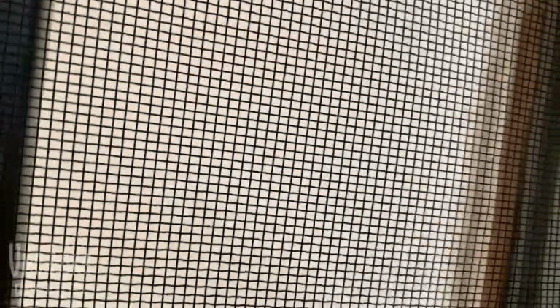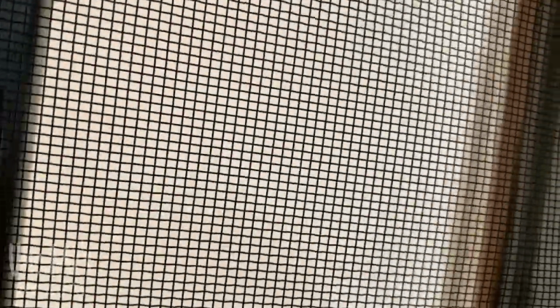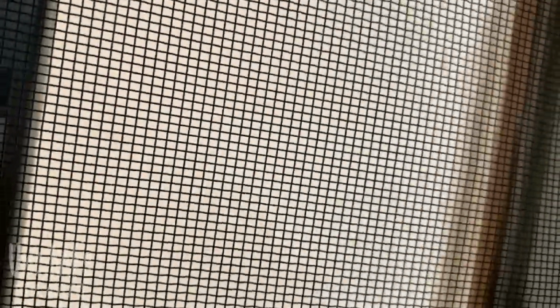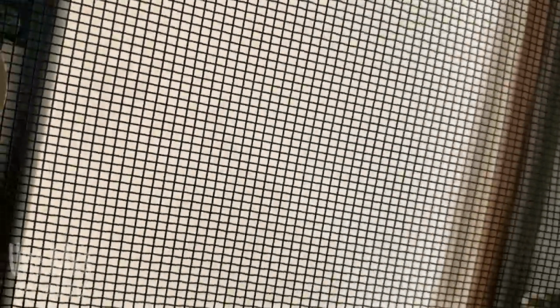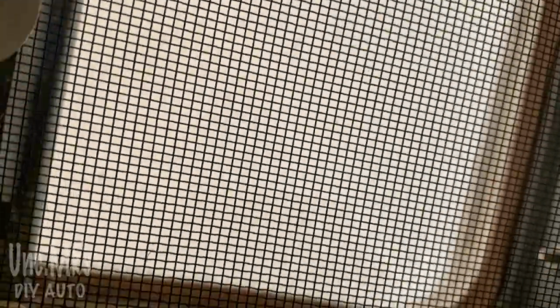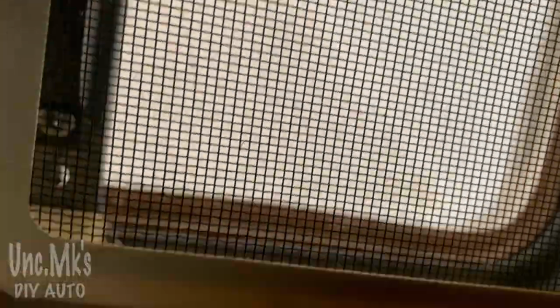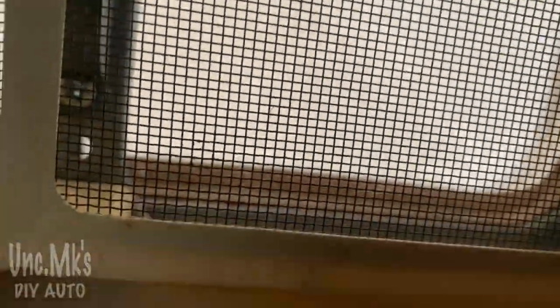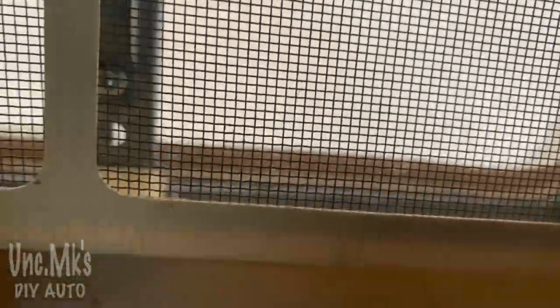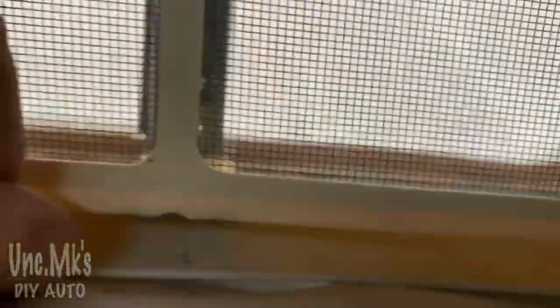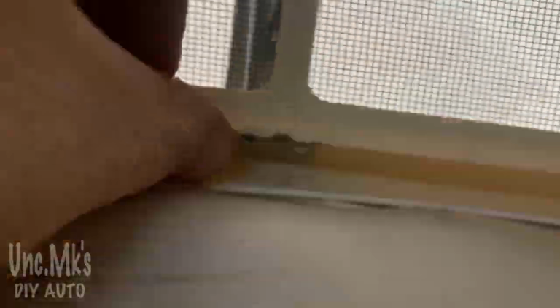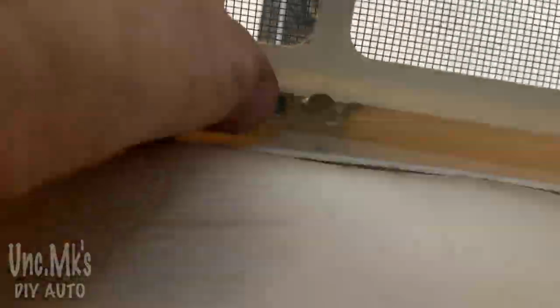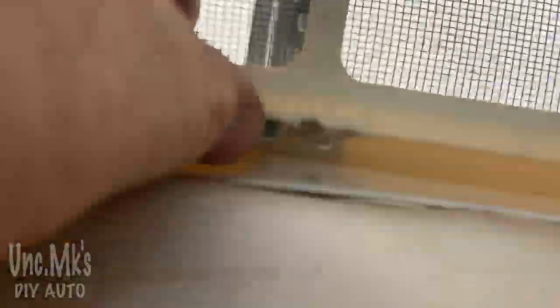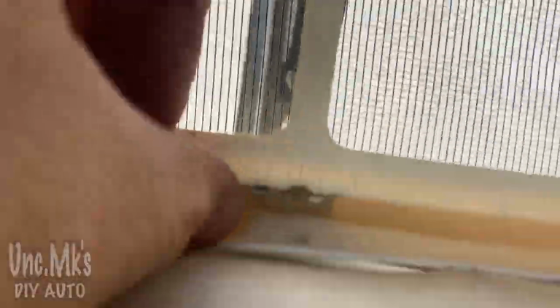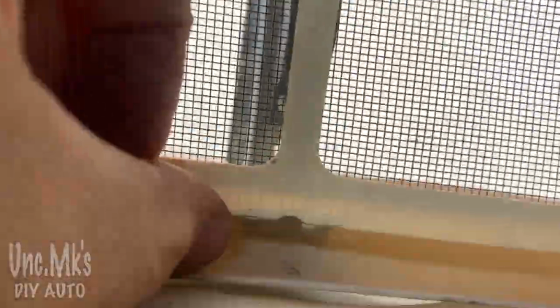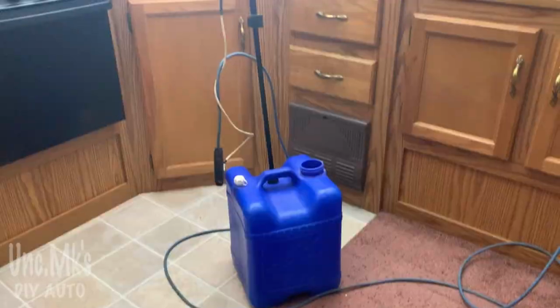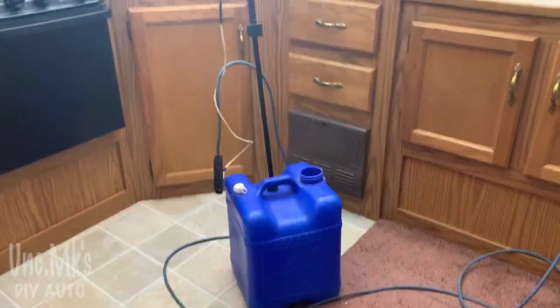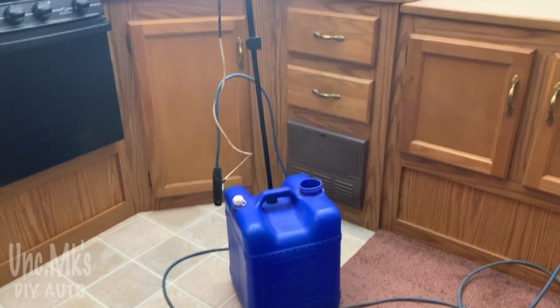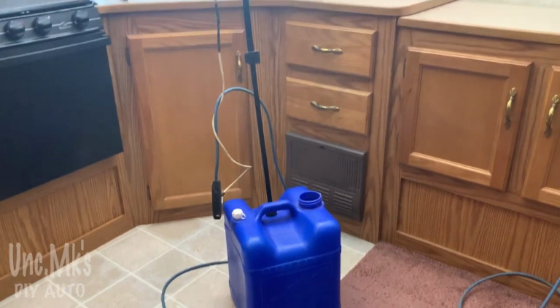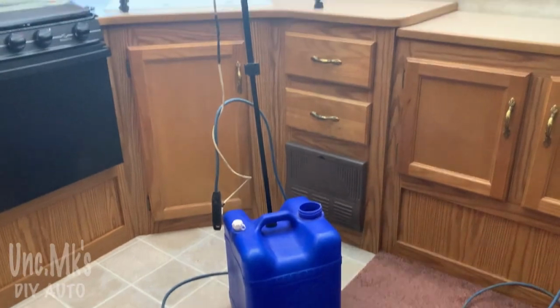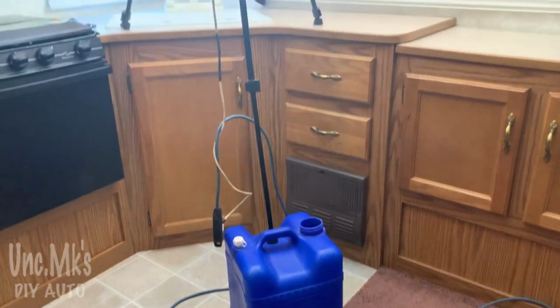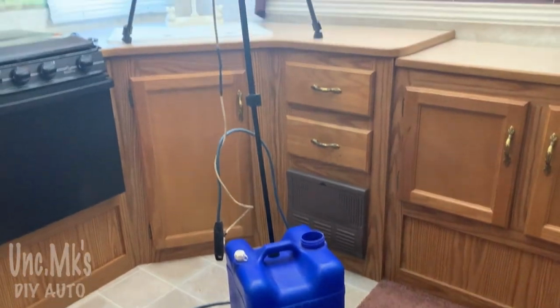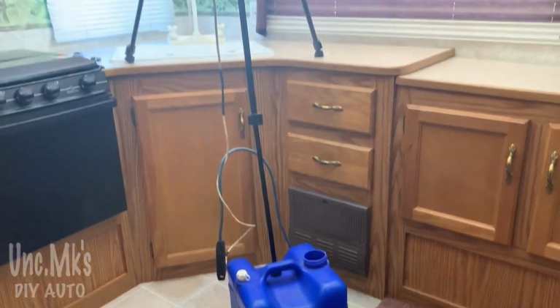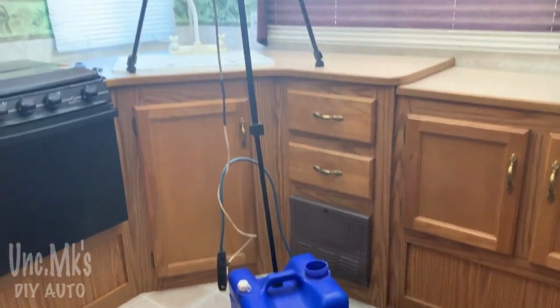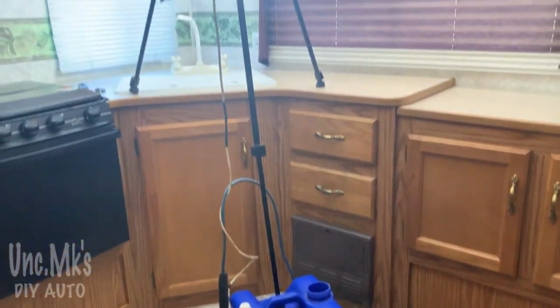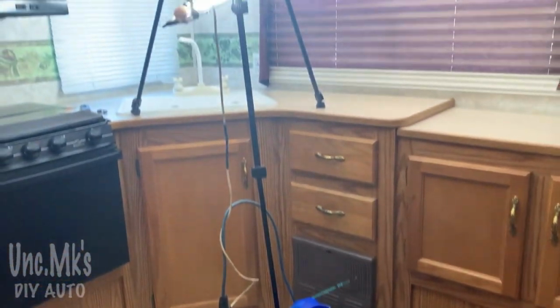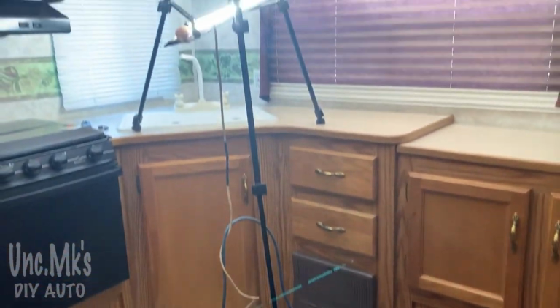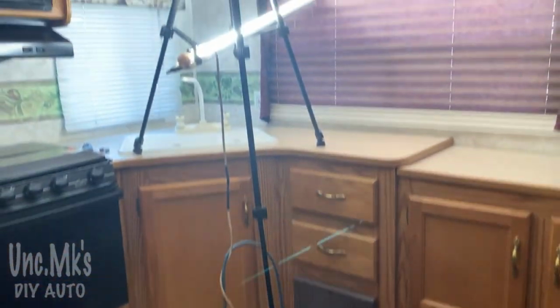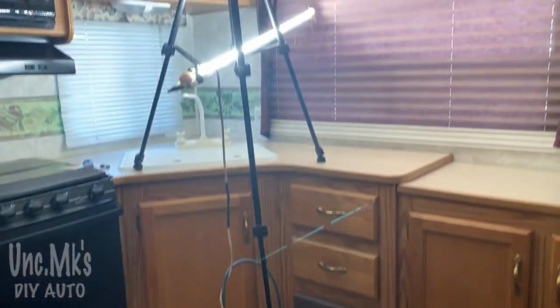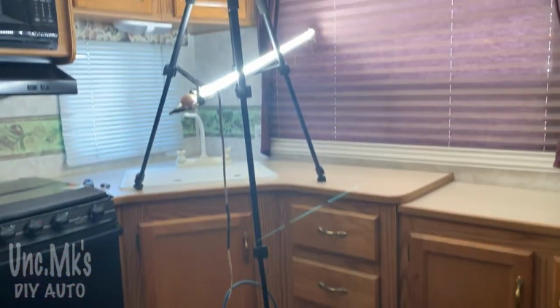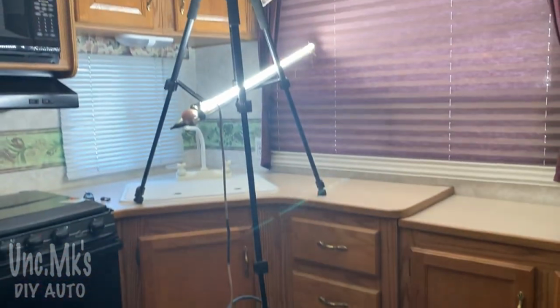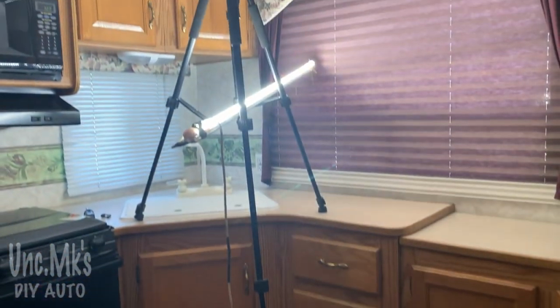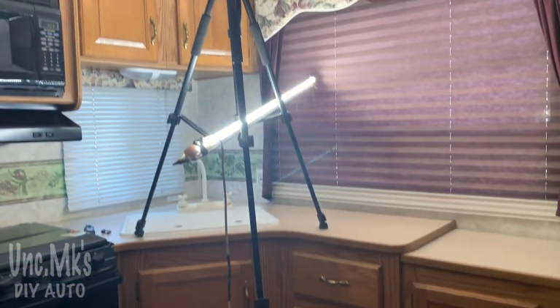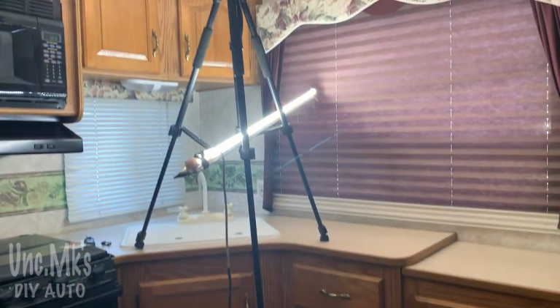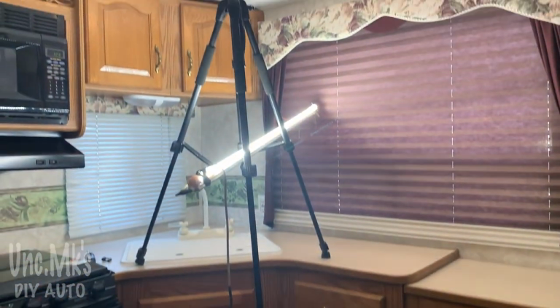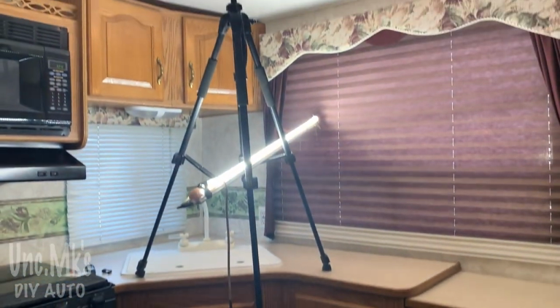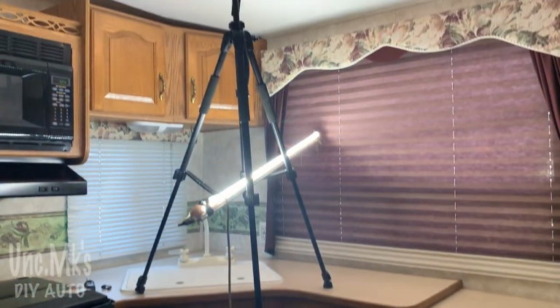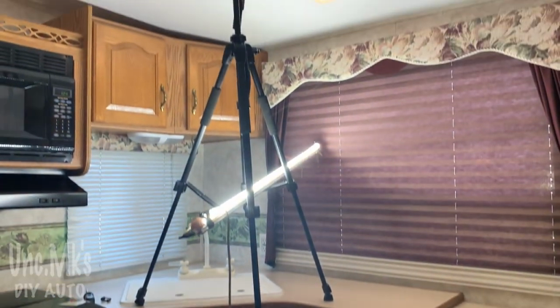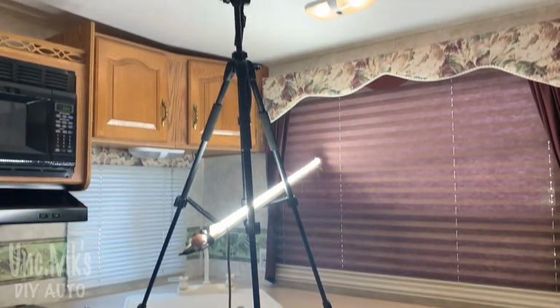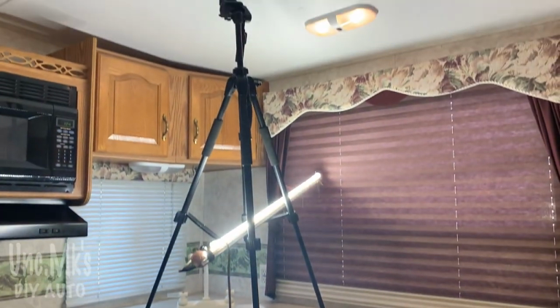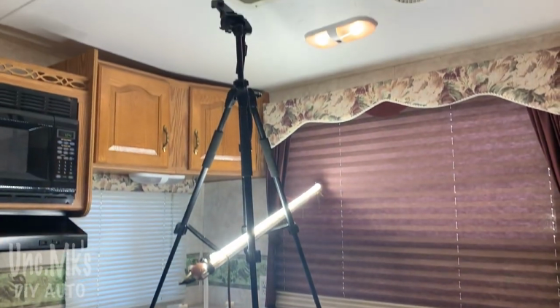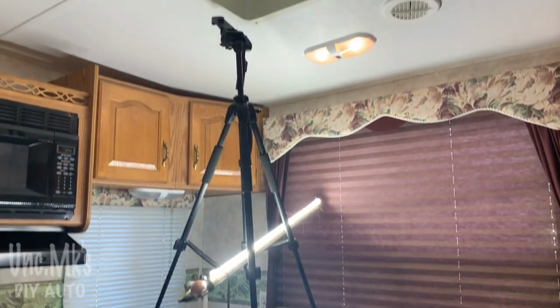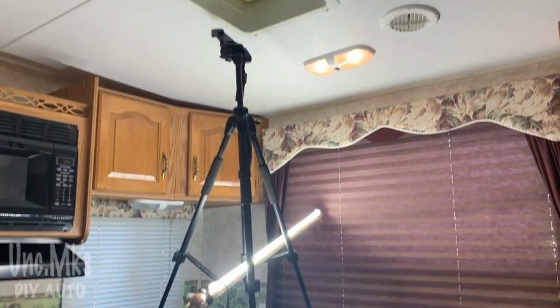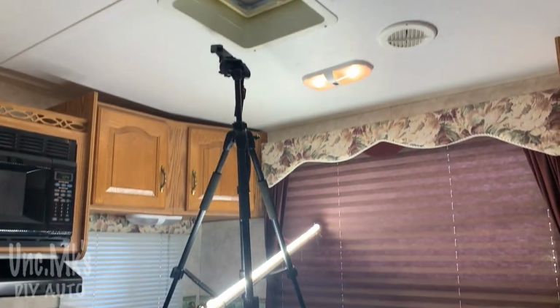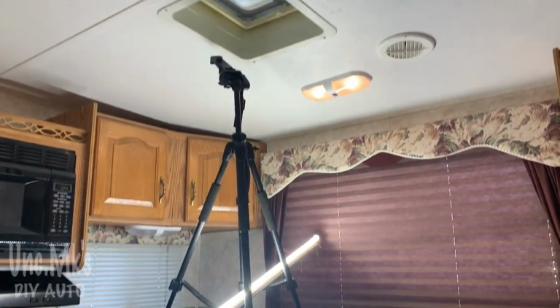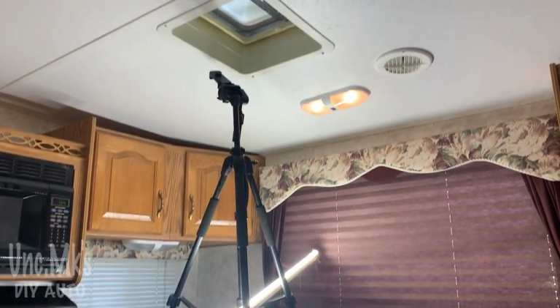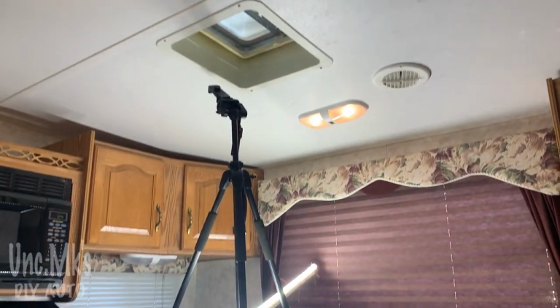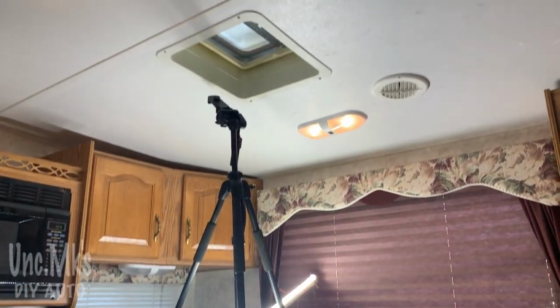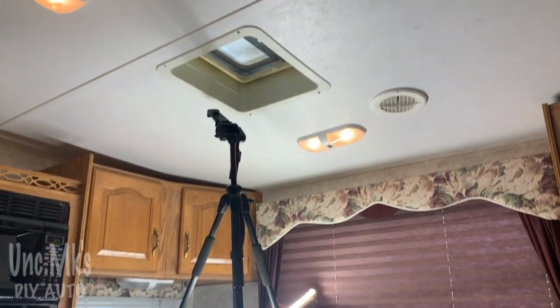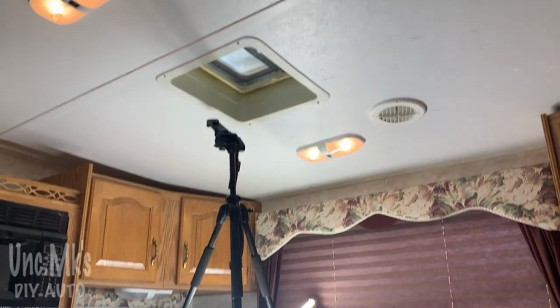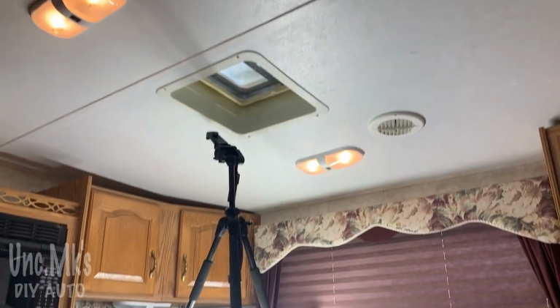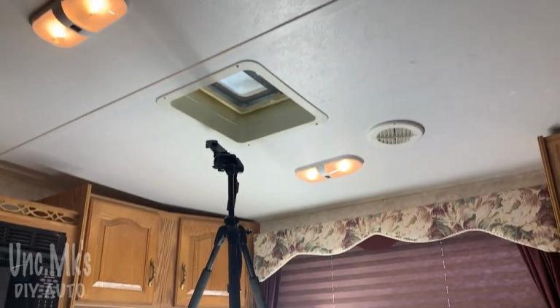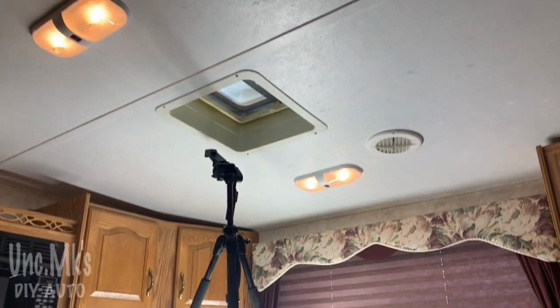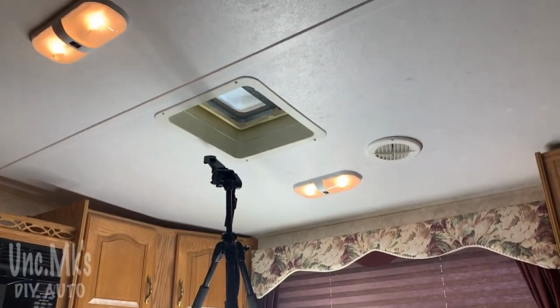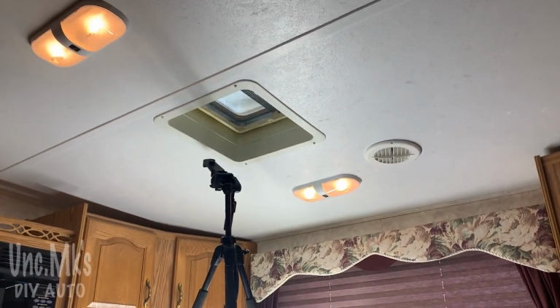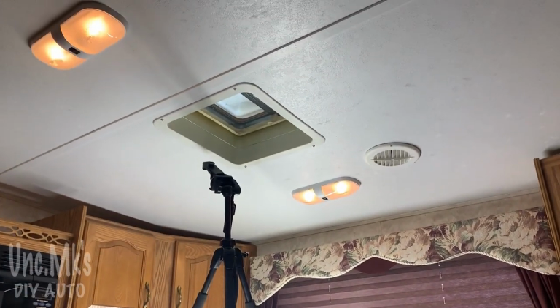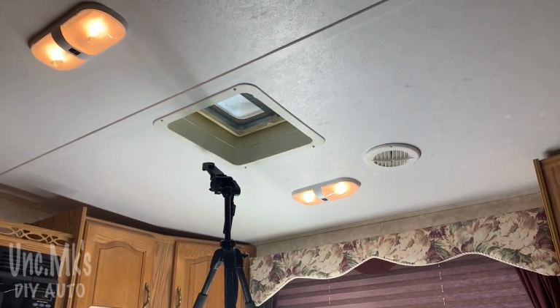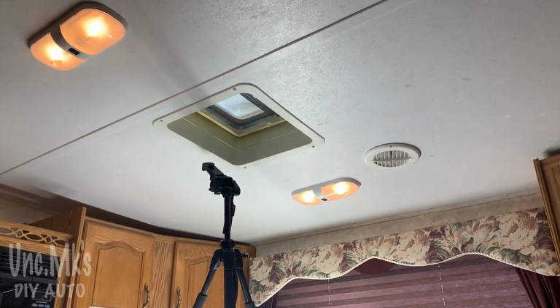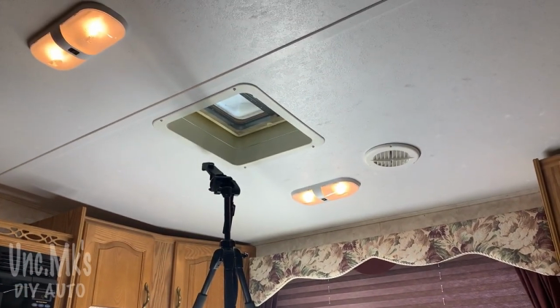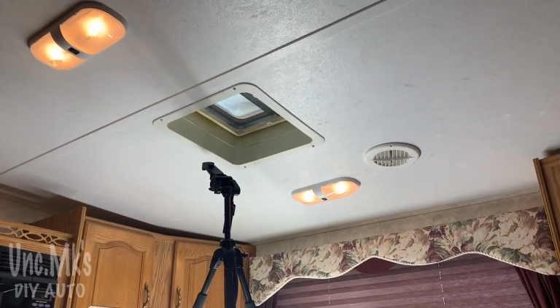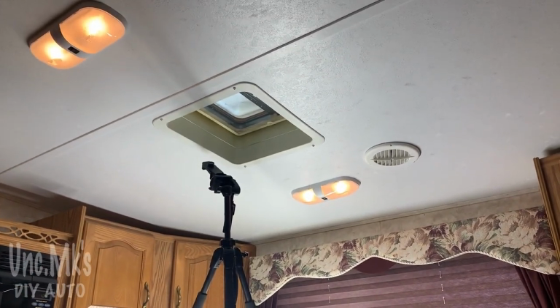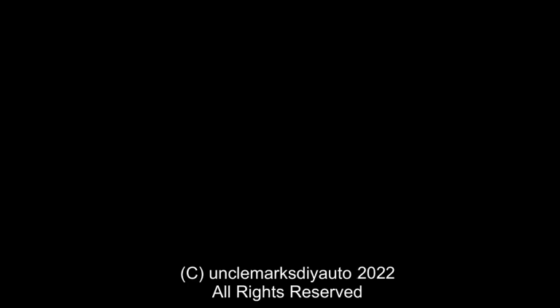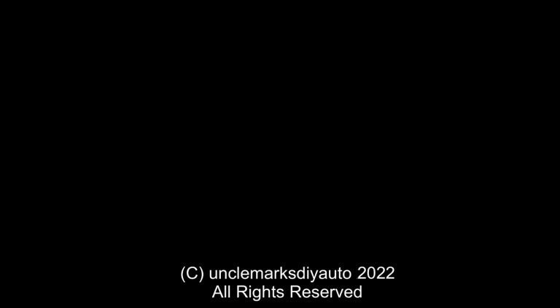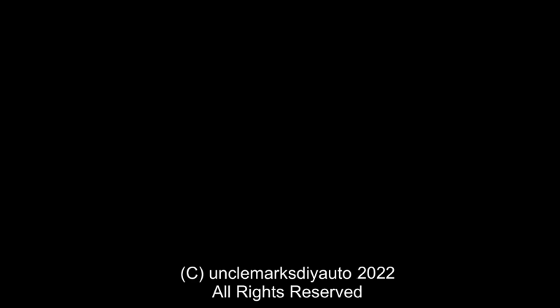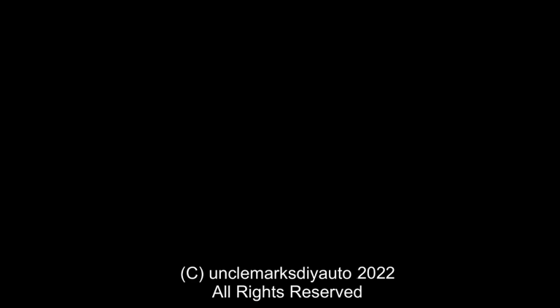And one last behind the scenes — I had my tripod sitting on a water cooler, and you see my light hanging there too. That's how I did it.